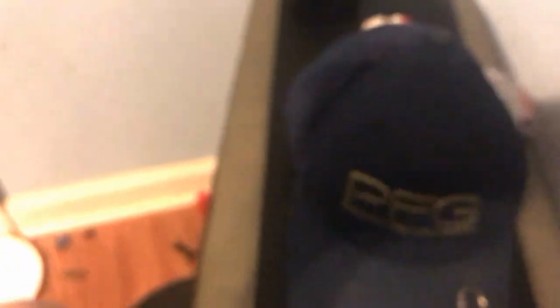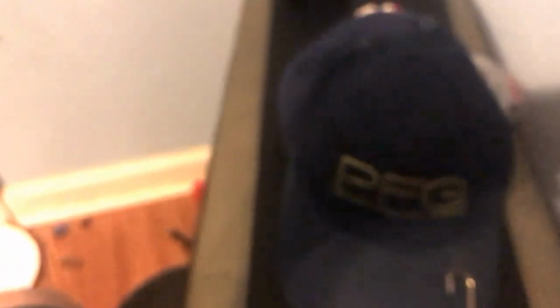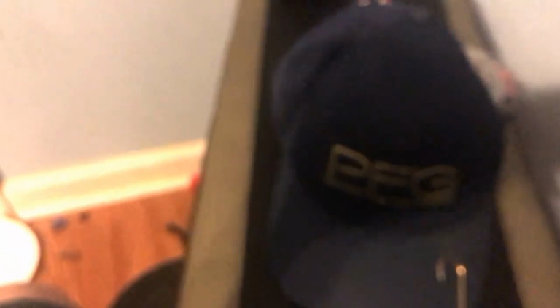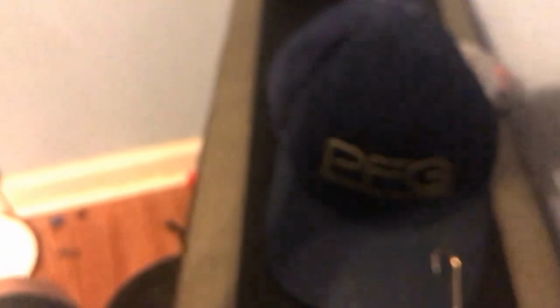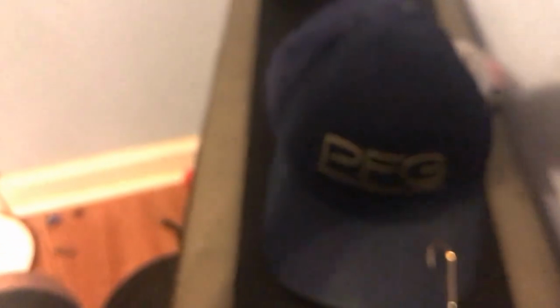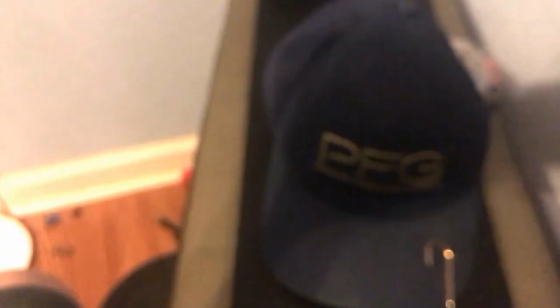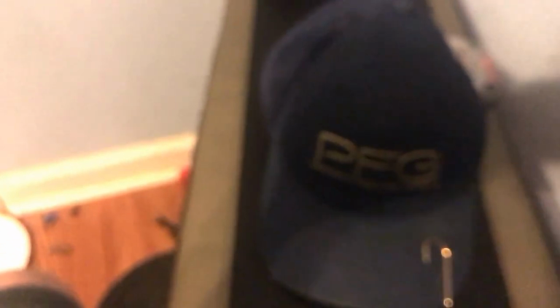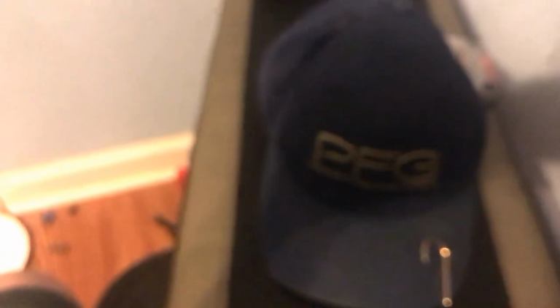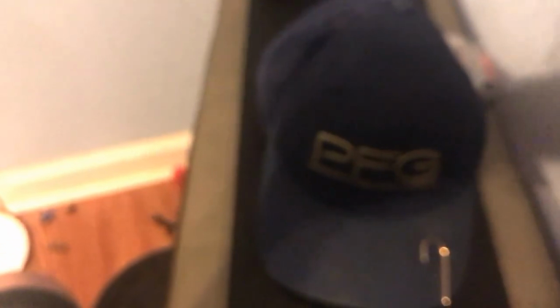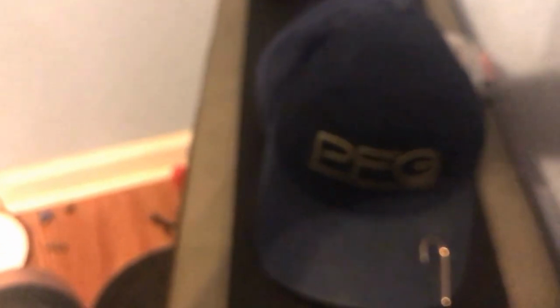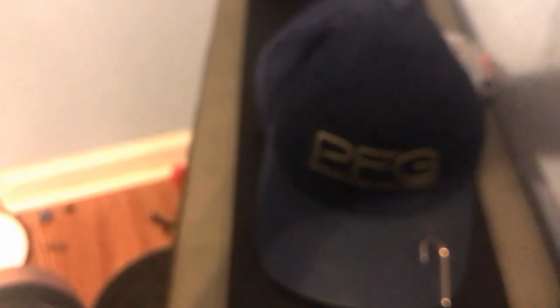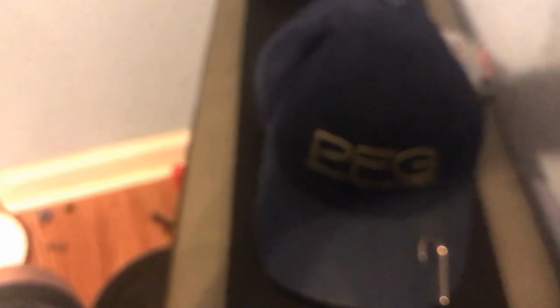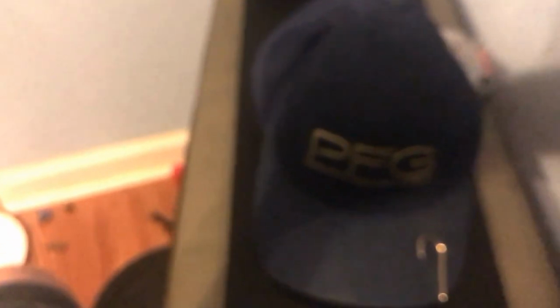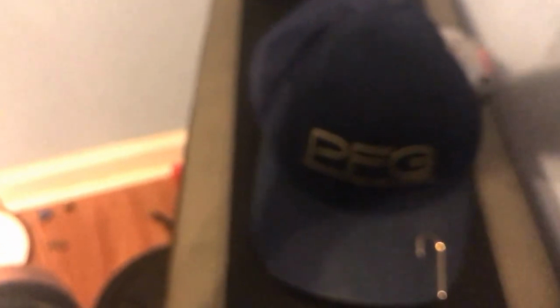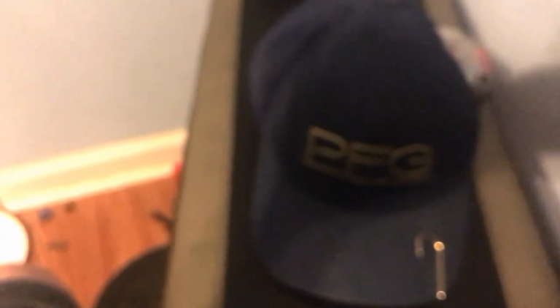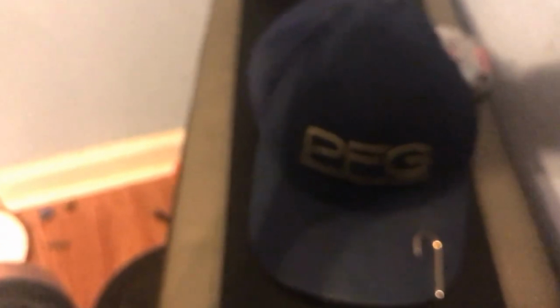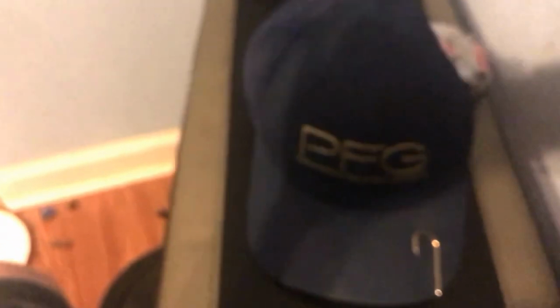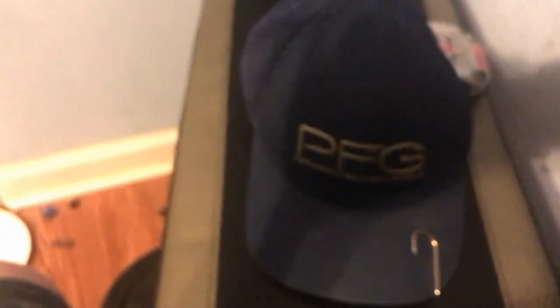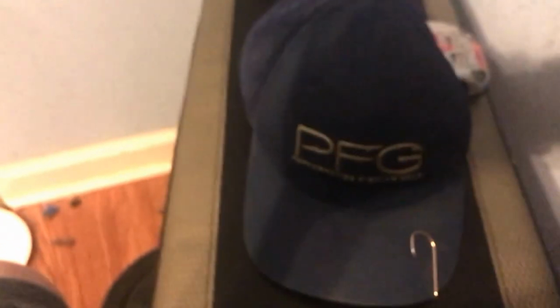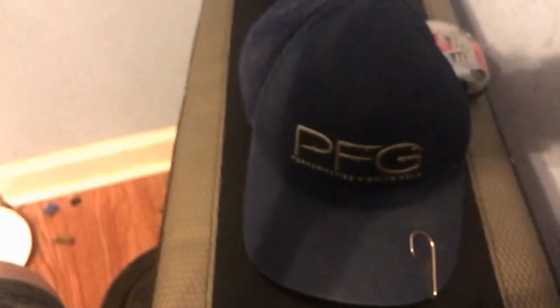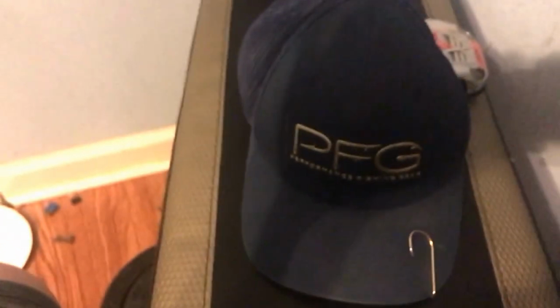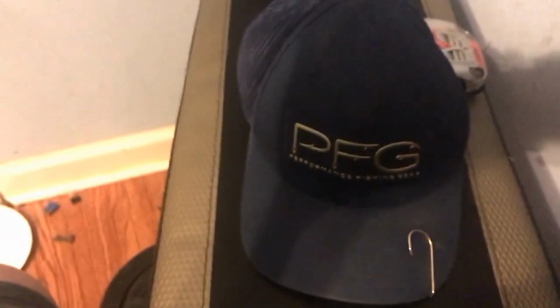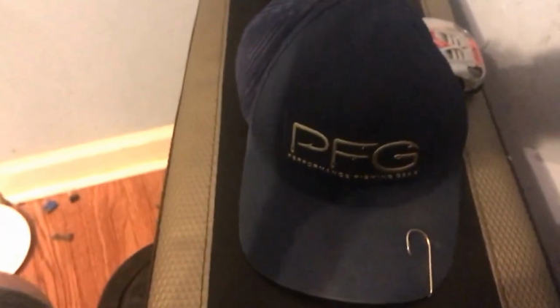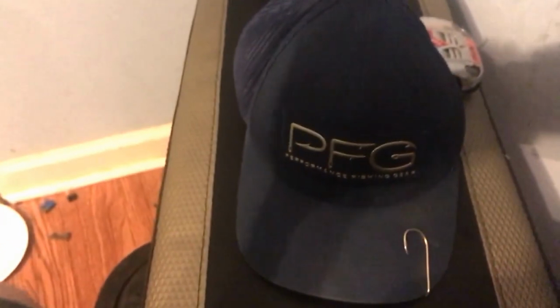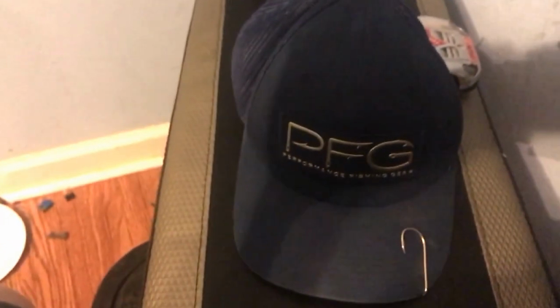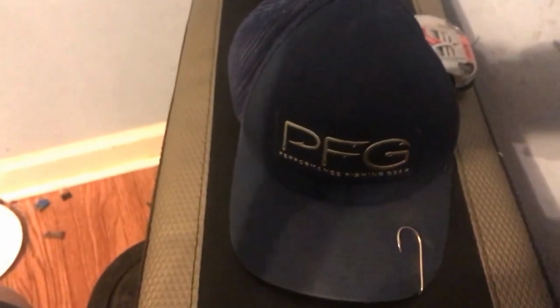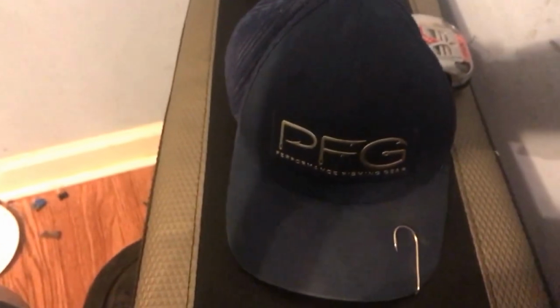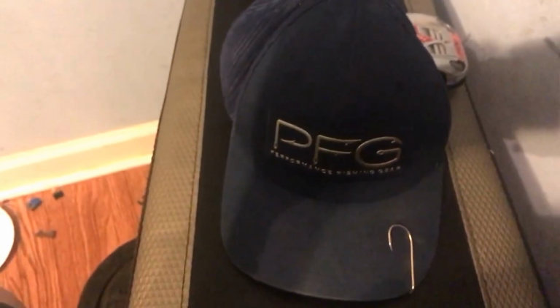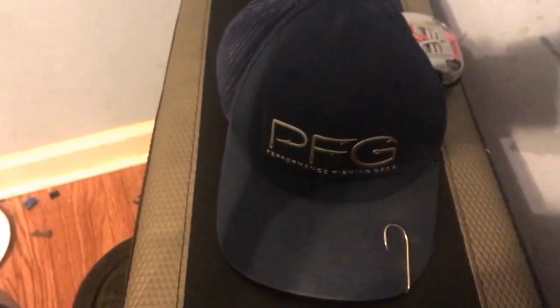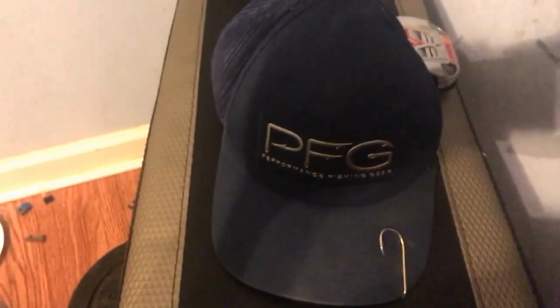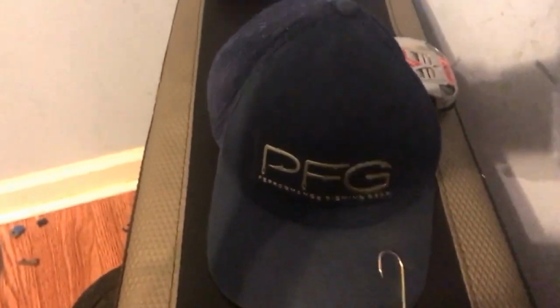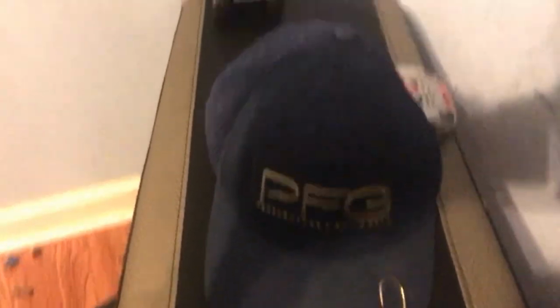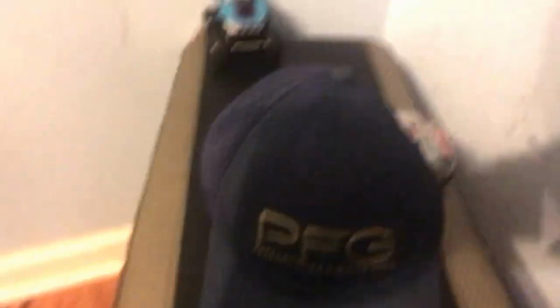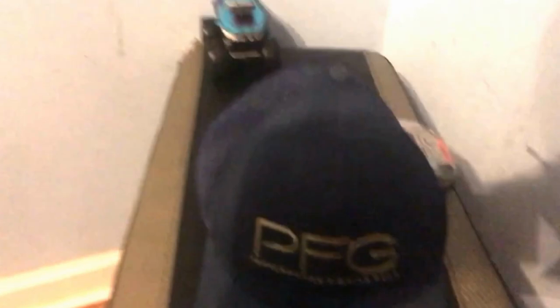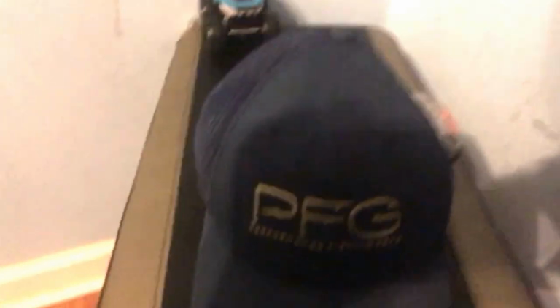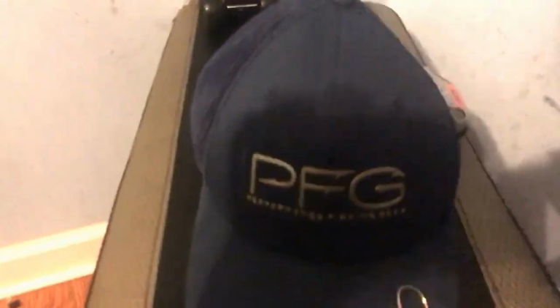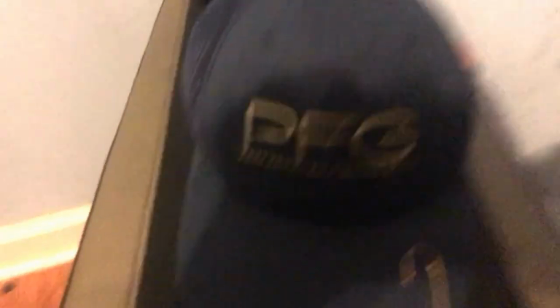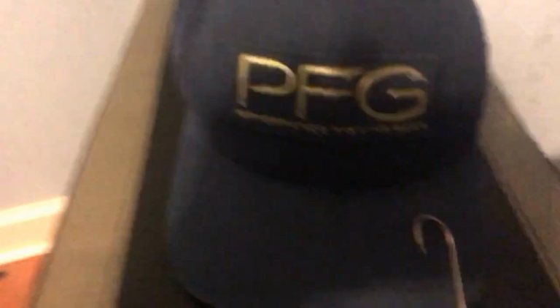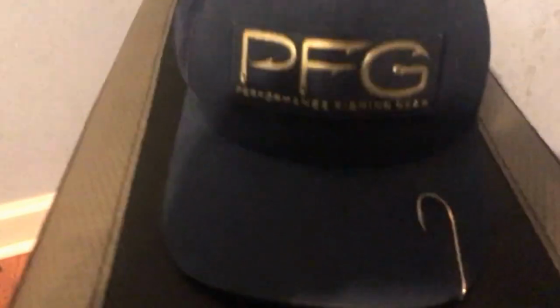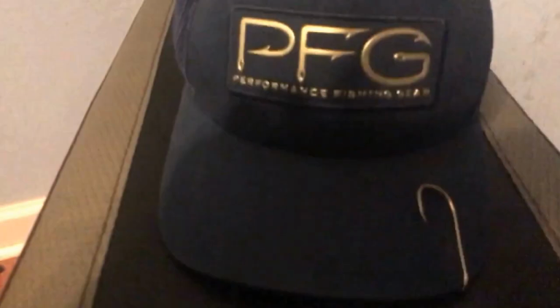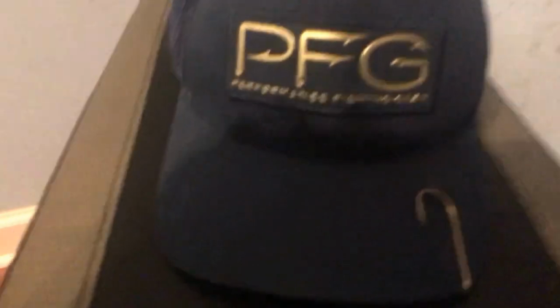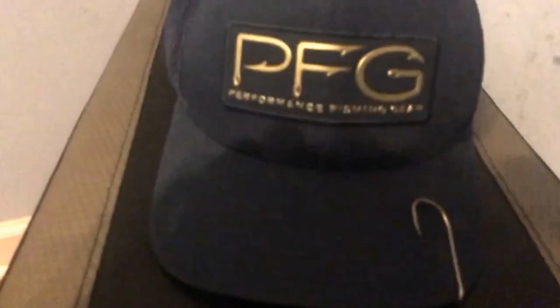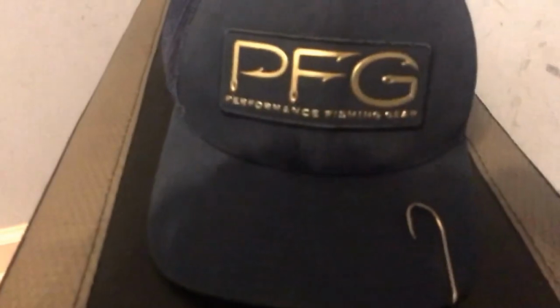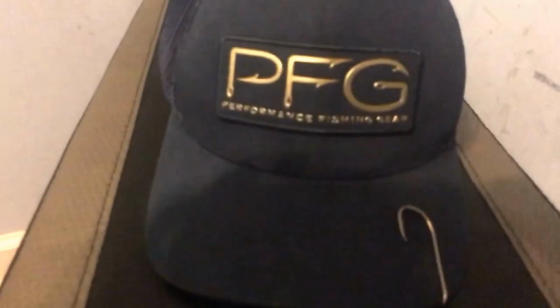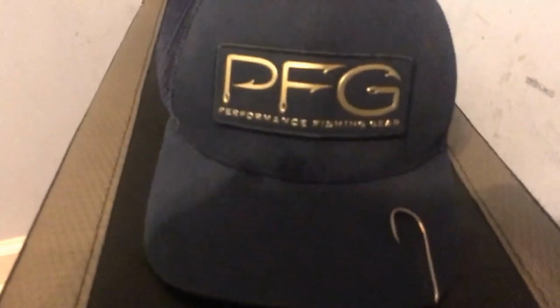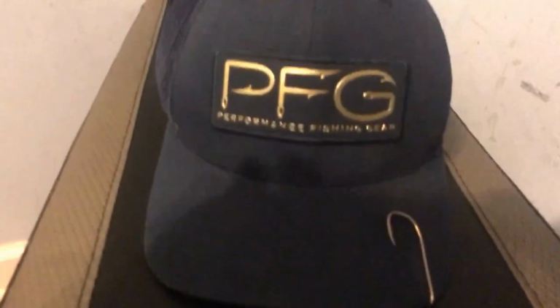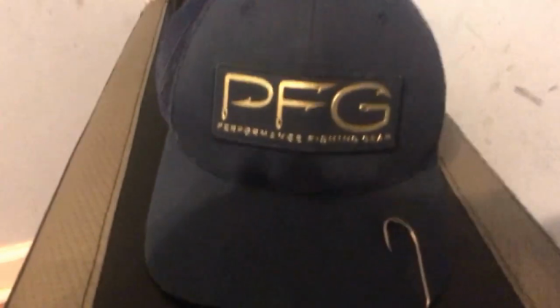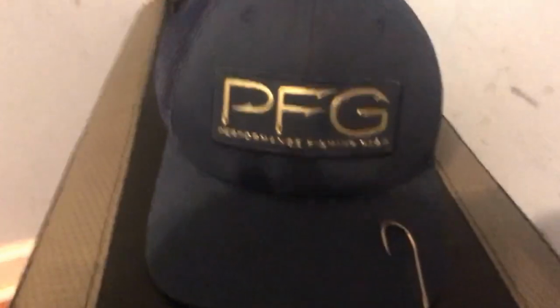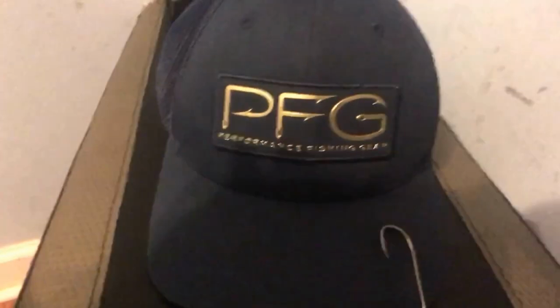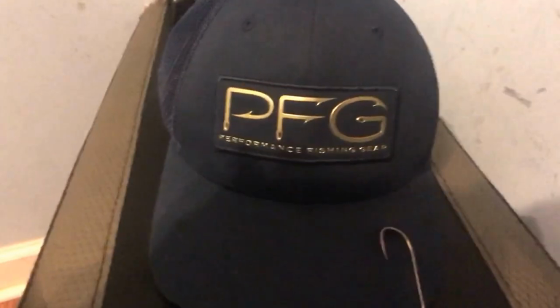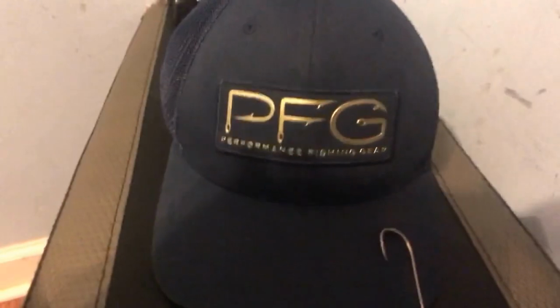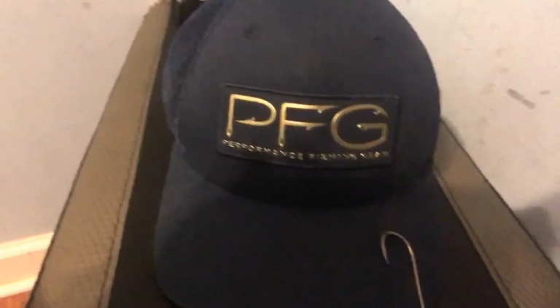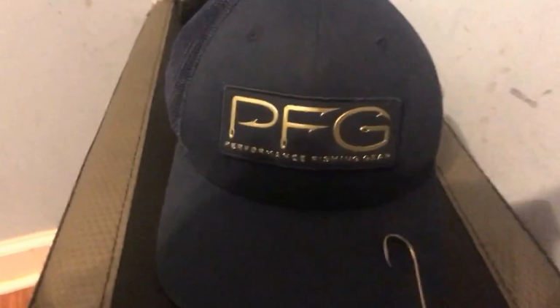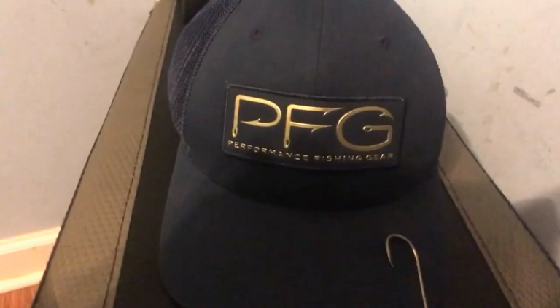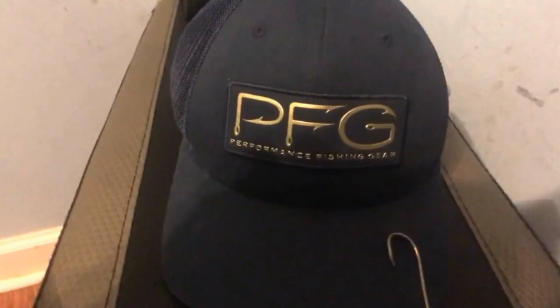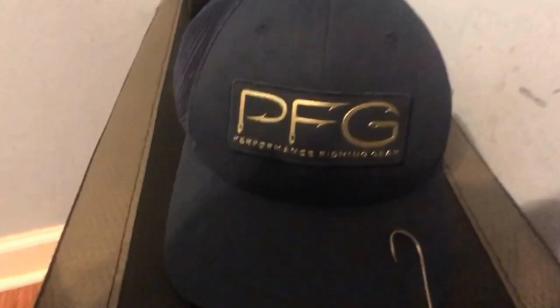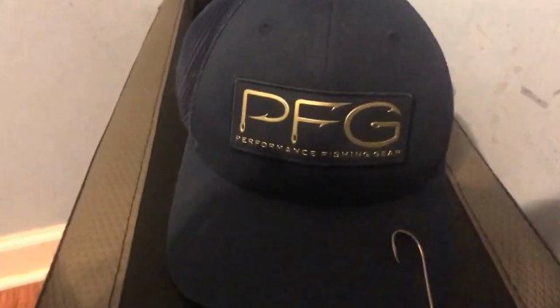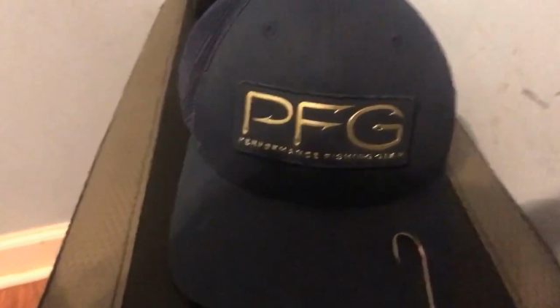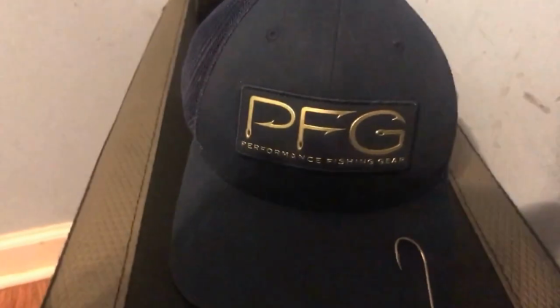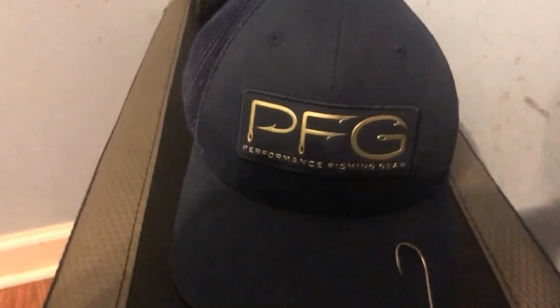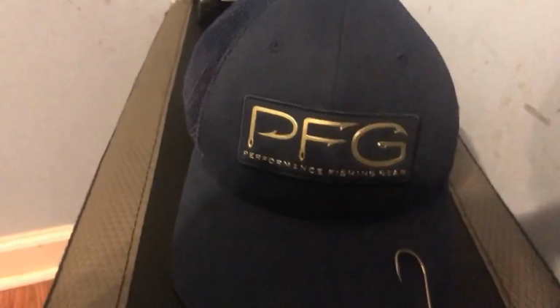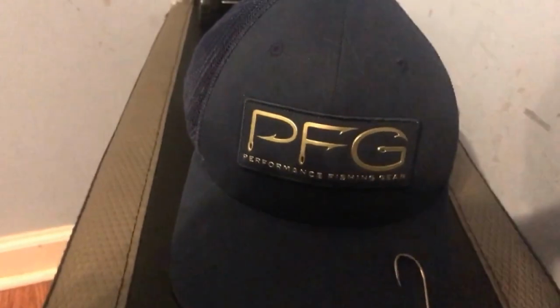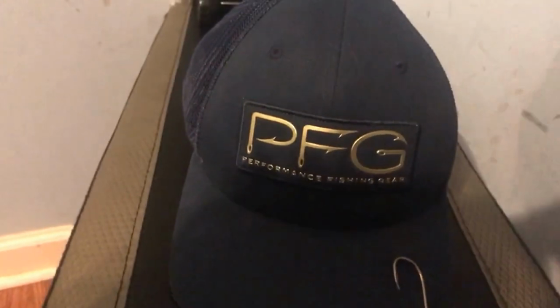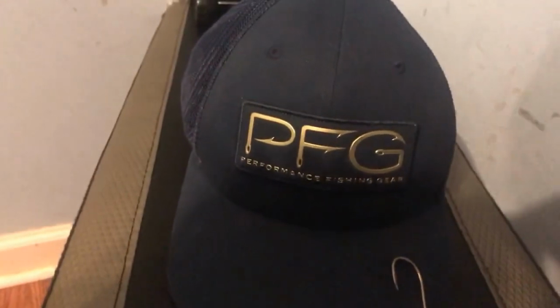My lighting looks weird. Let me focus in. Alright, here's the hat. Hope you like it.